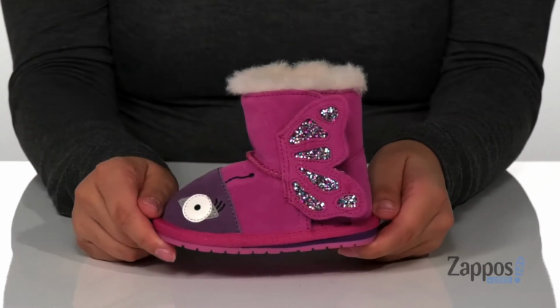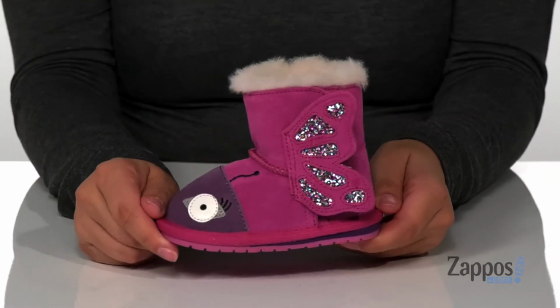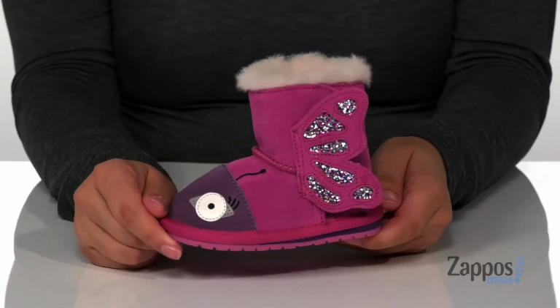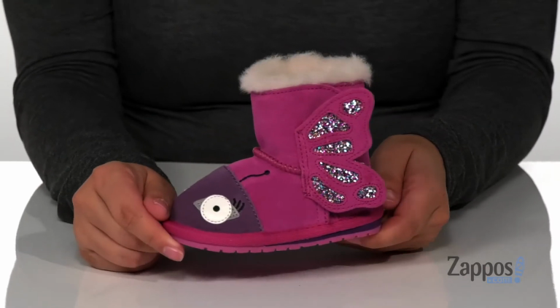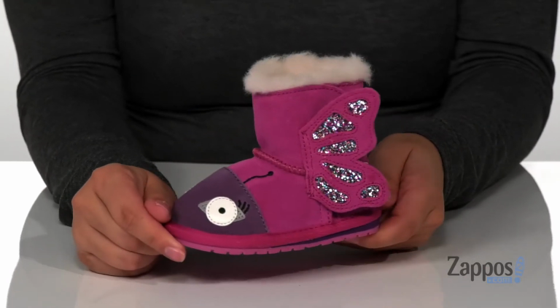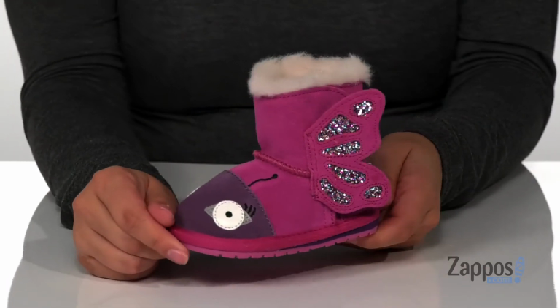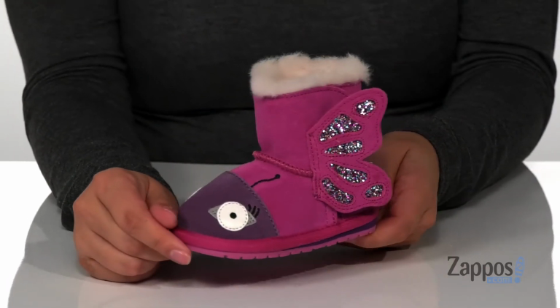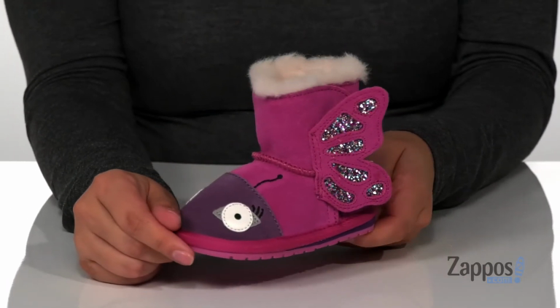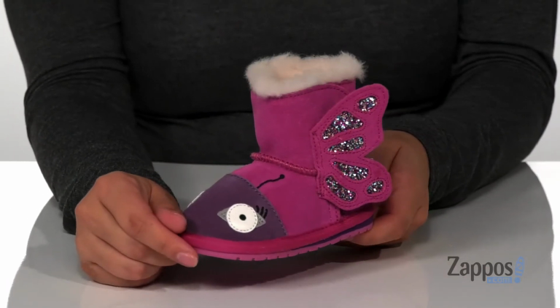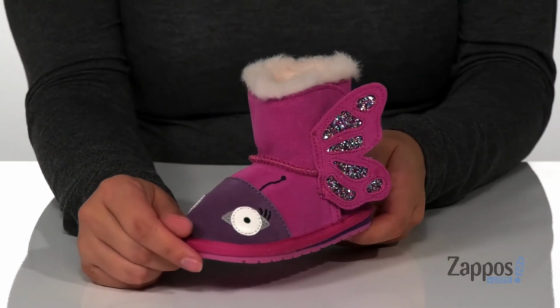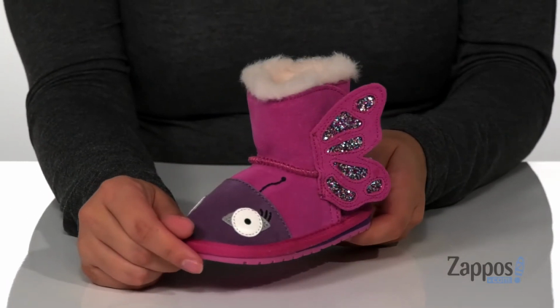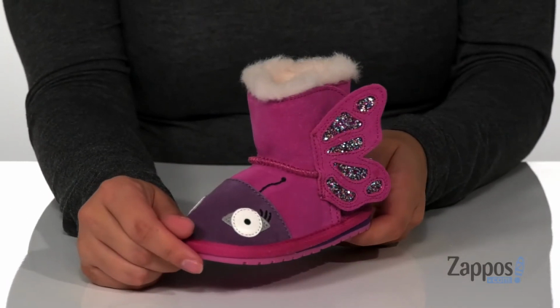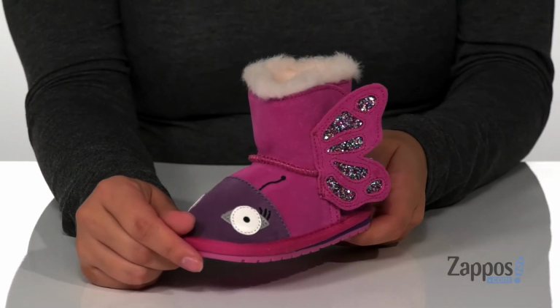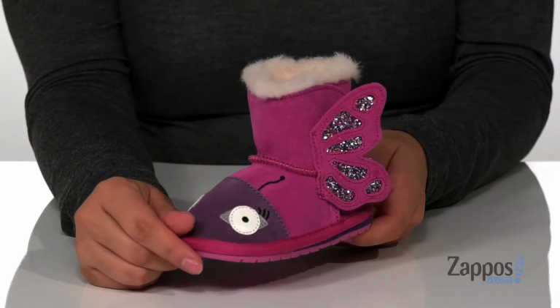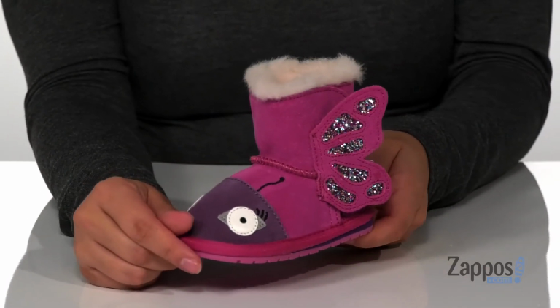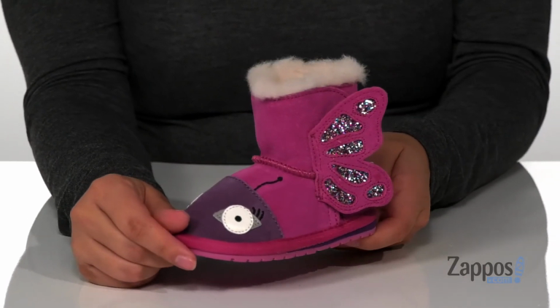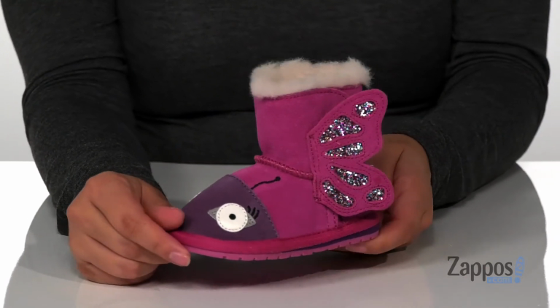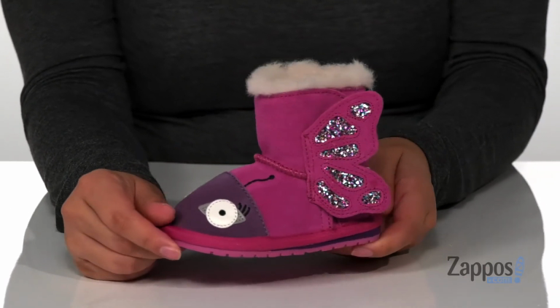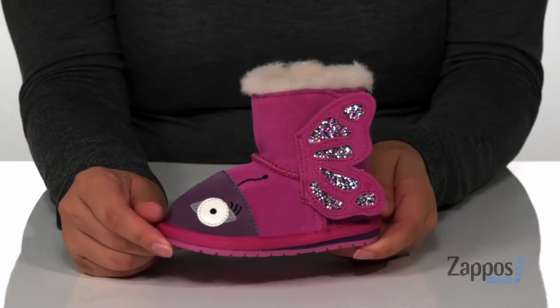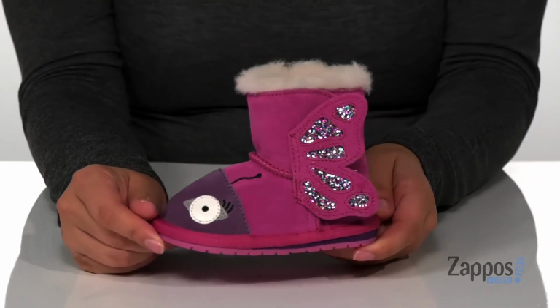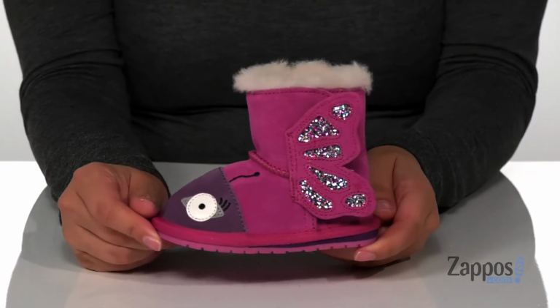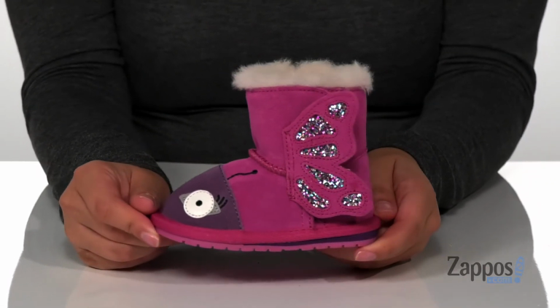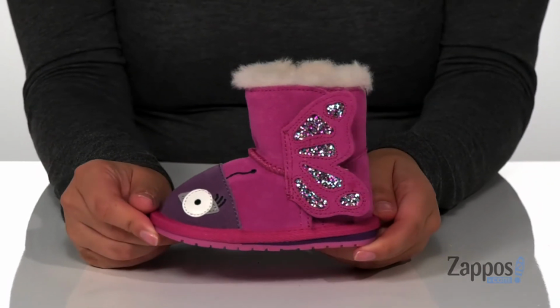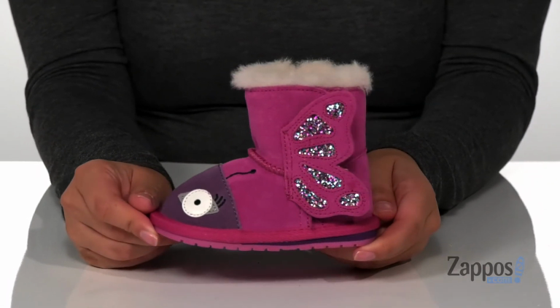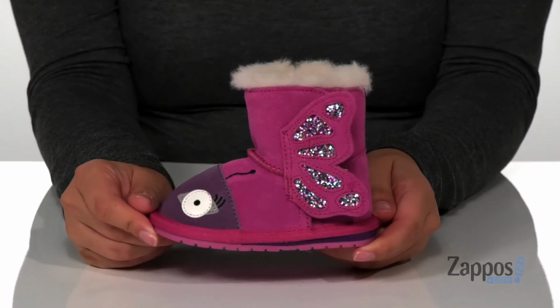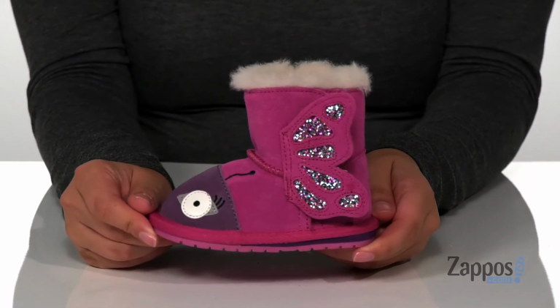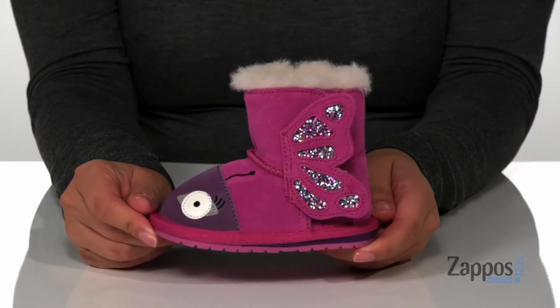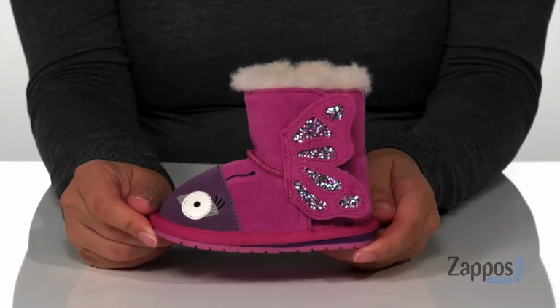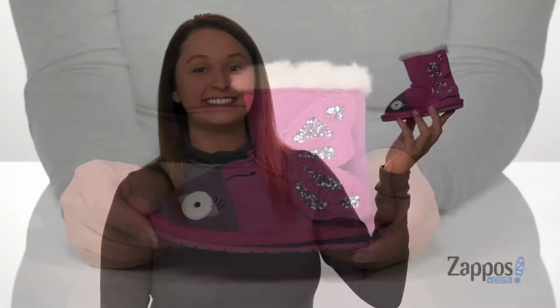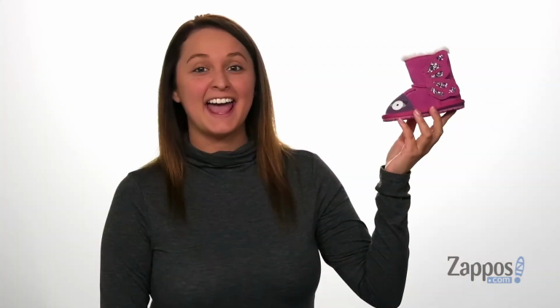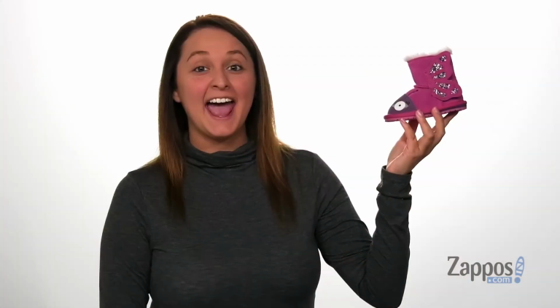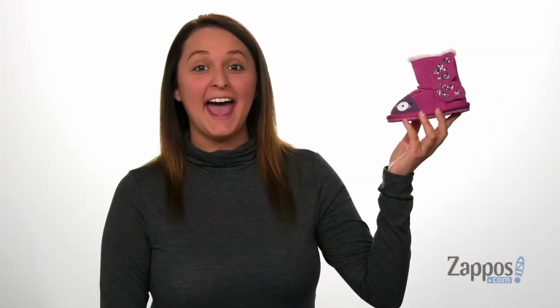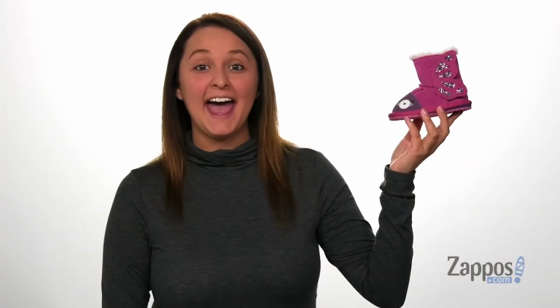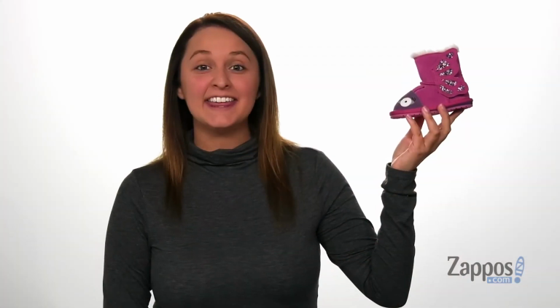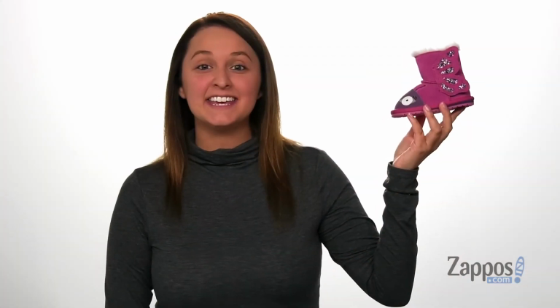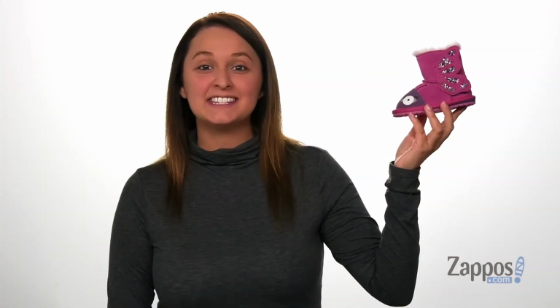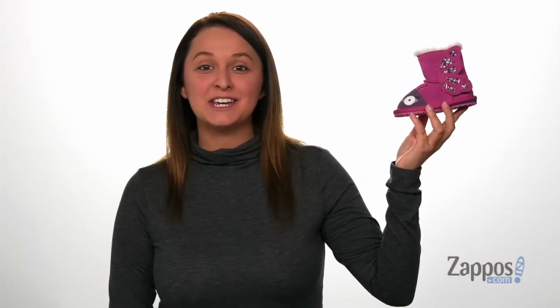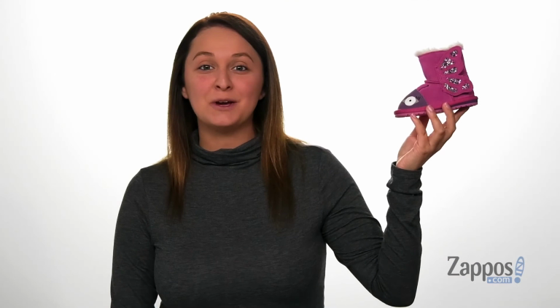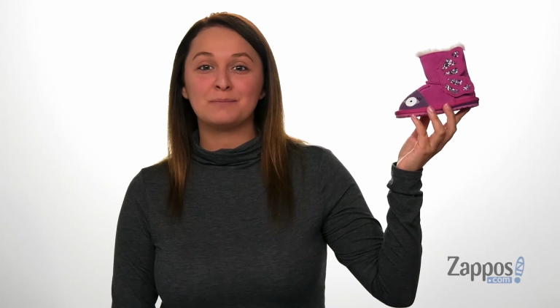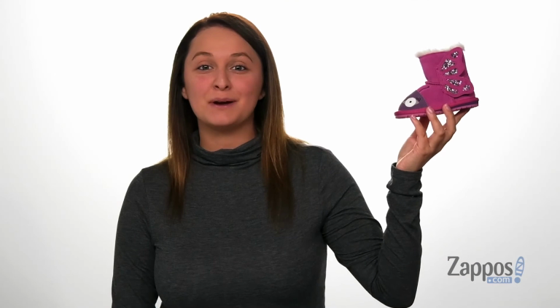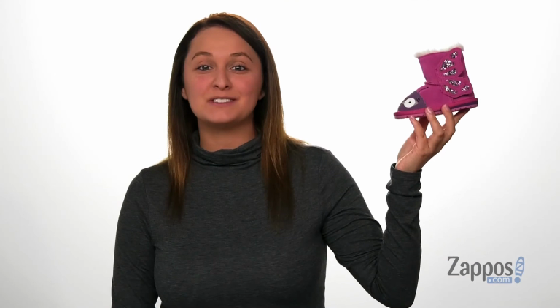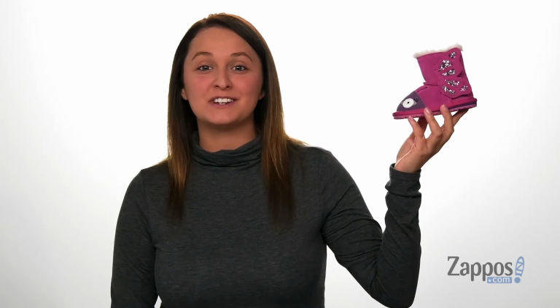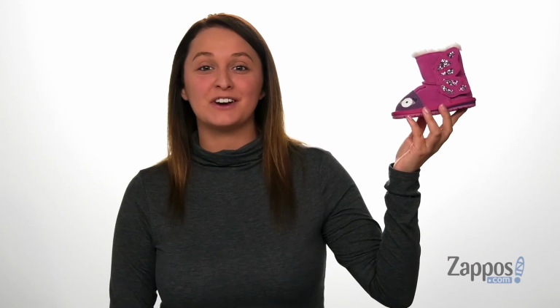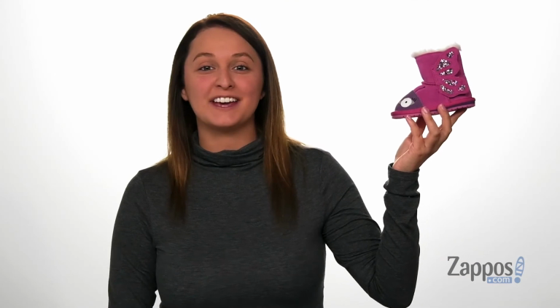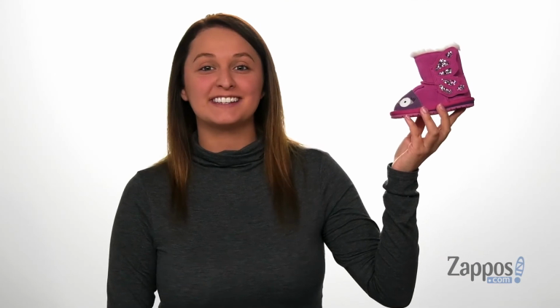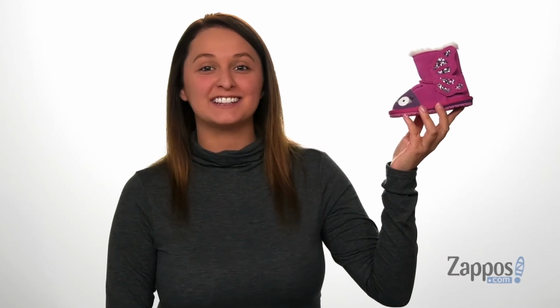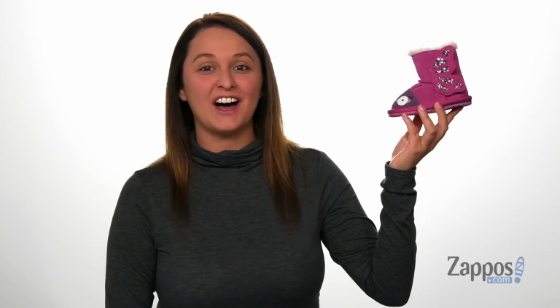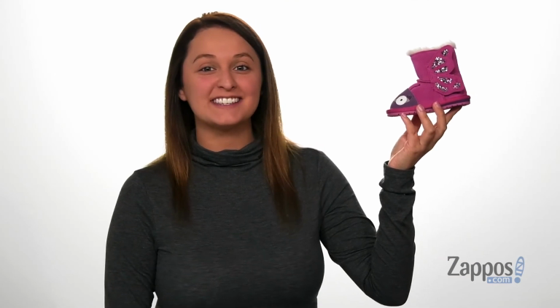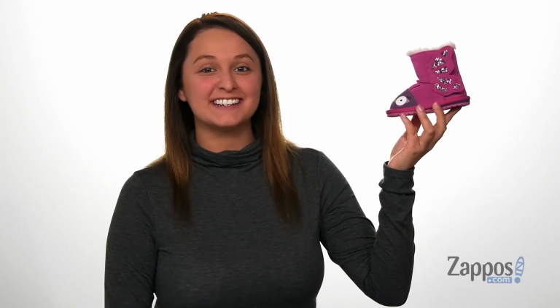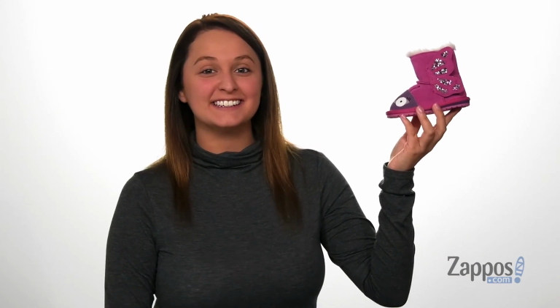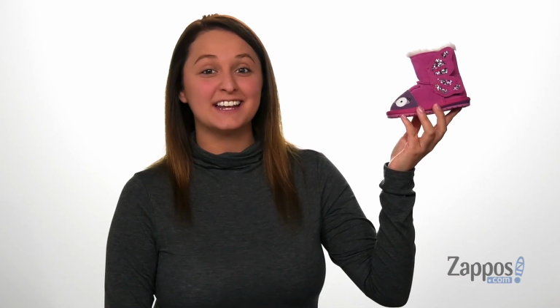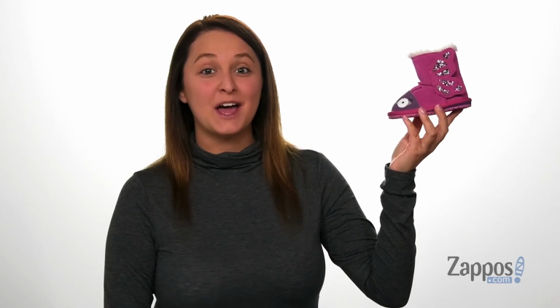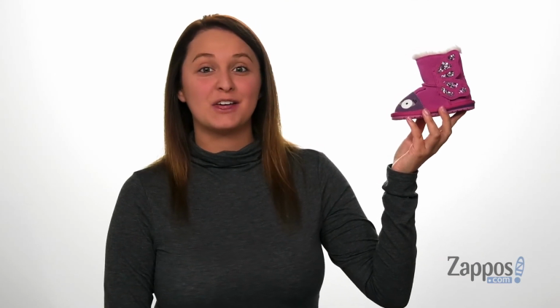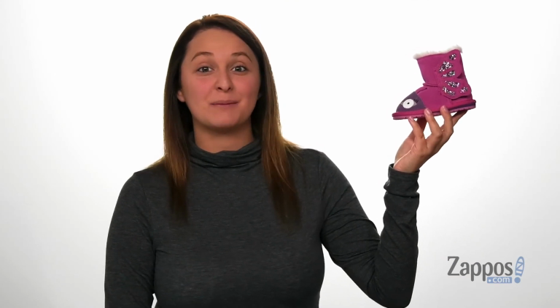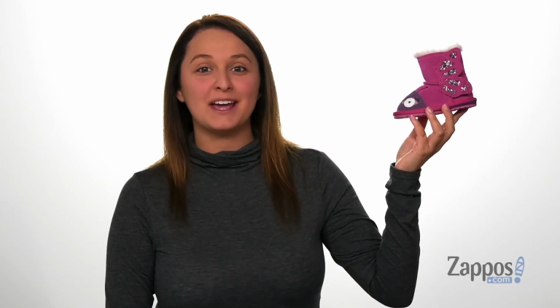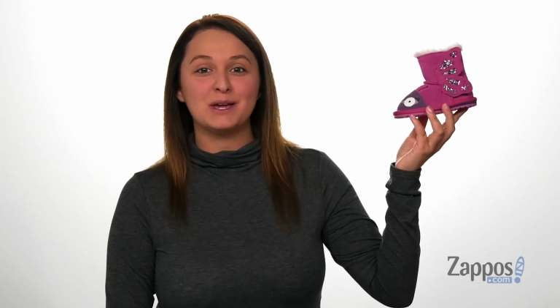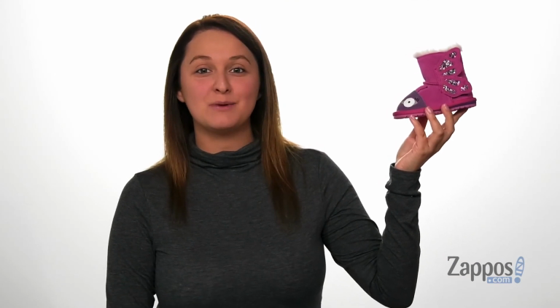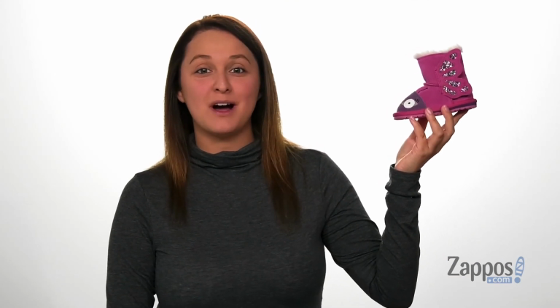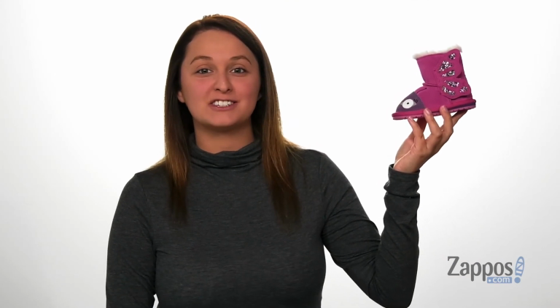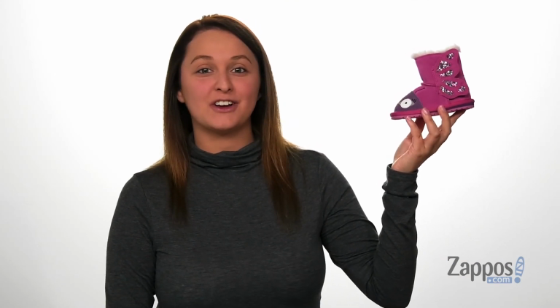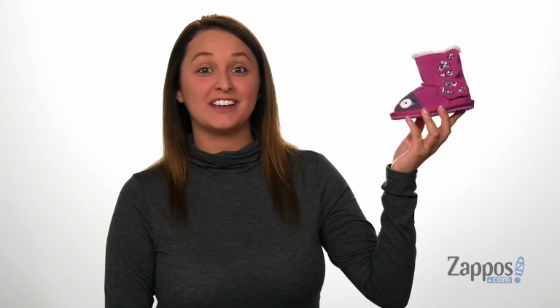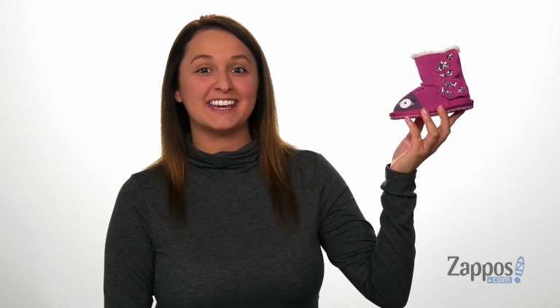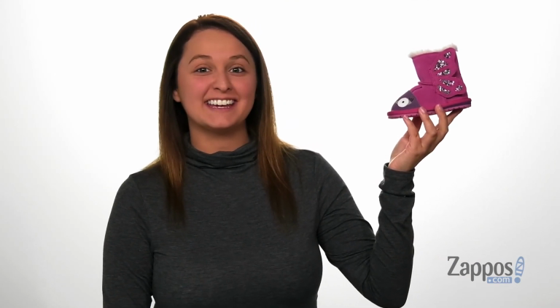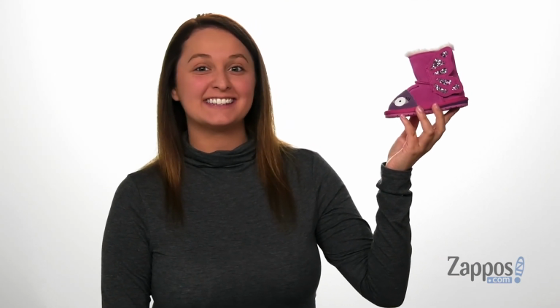And I think these would look so cute paired with a purple hoodie. Add these cute boots to your kids closet, they're by Emu Australia Kids.